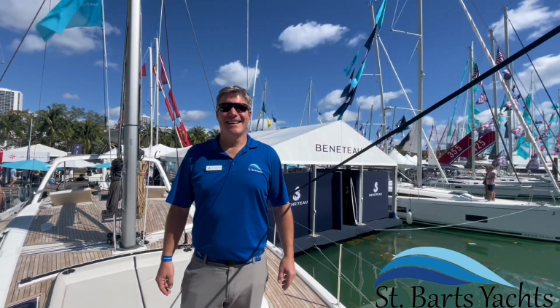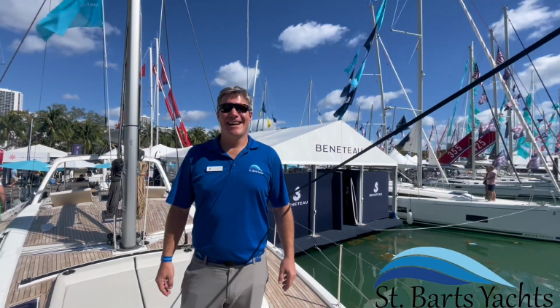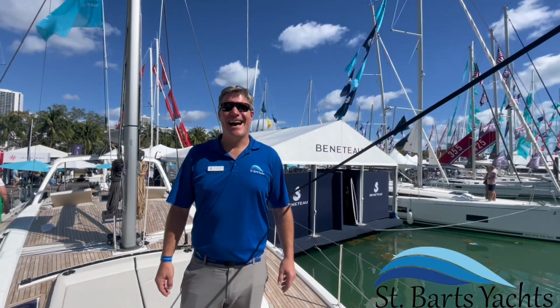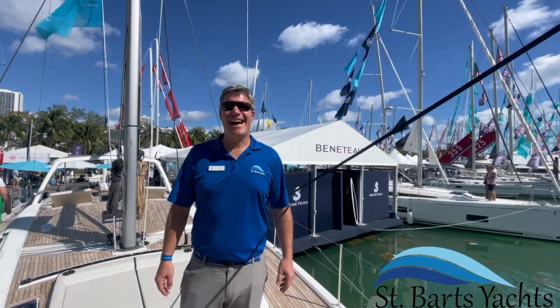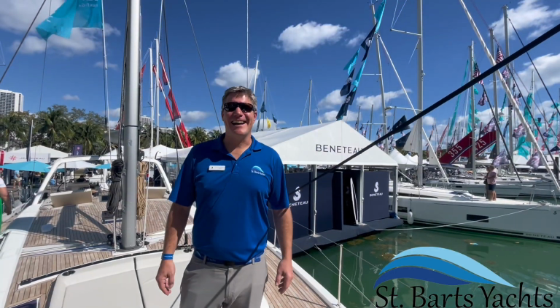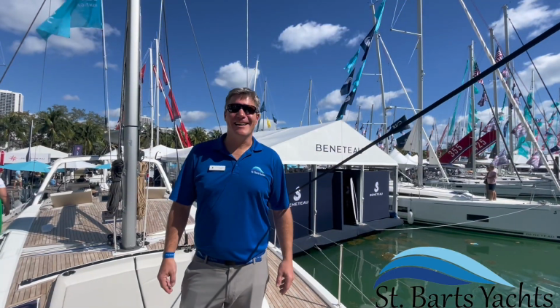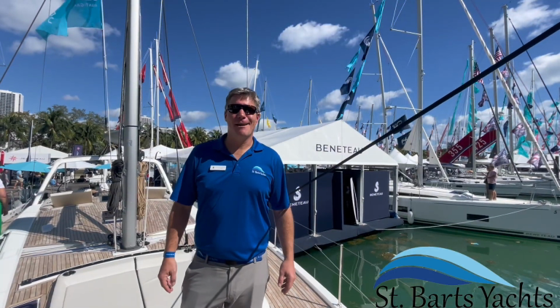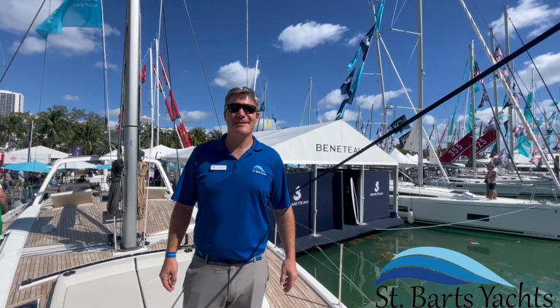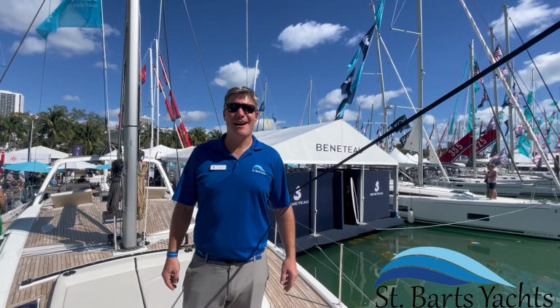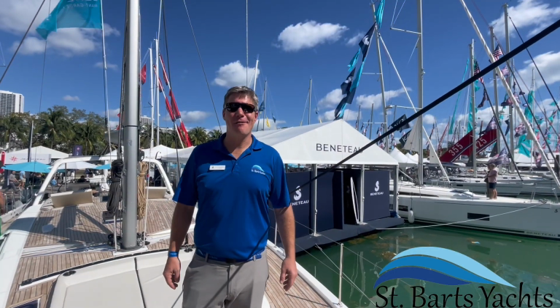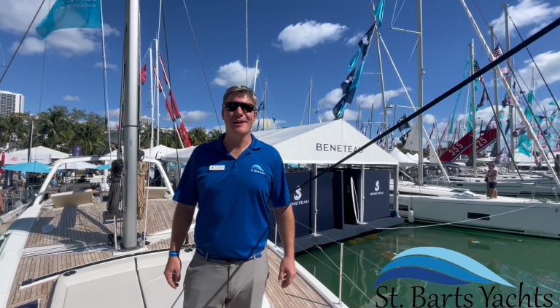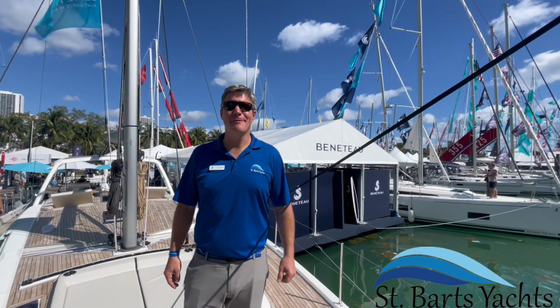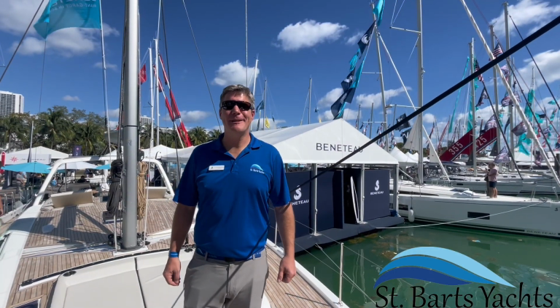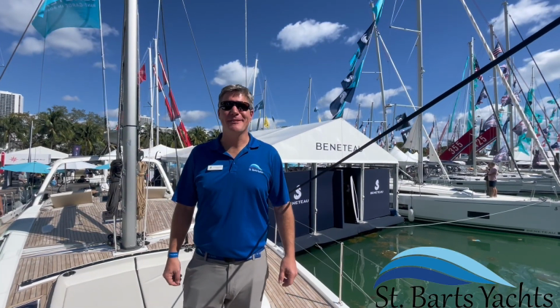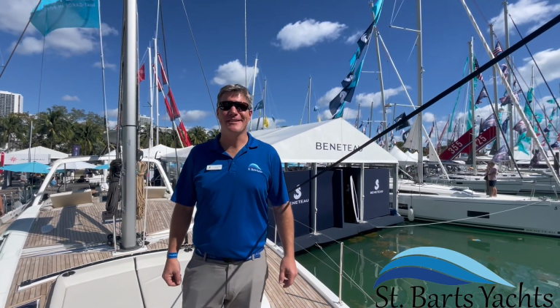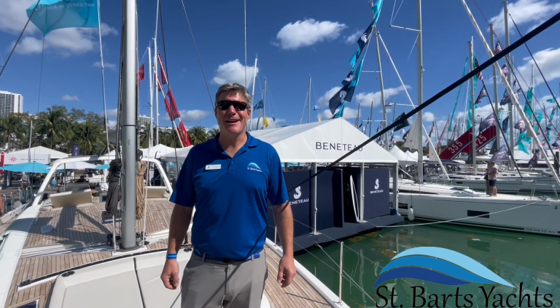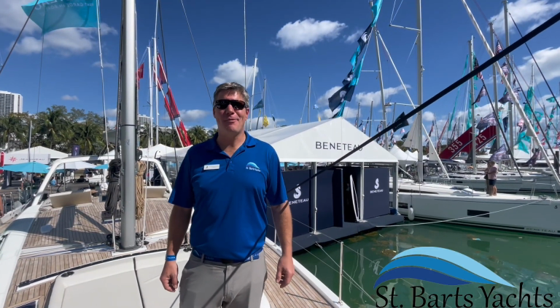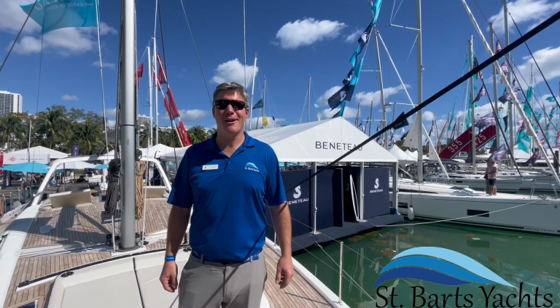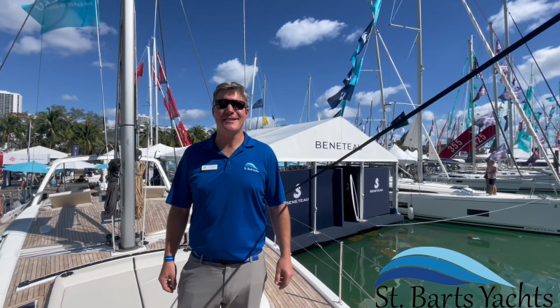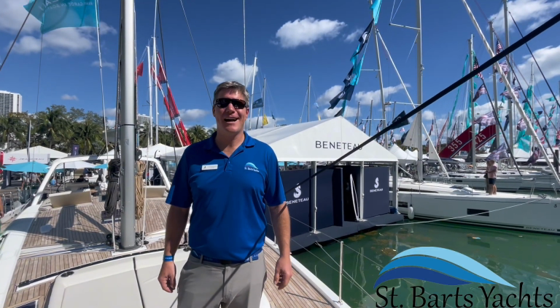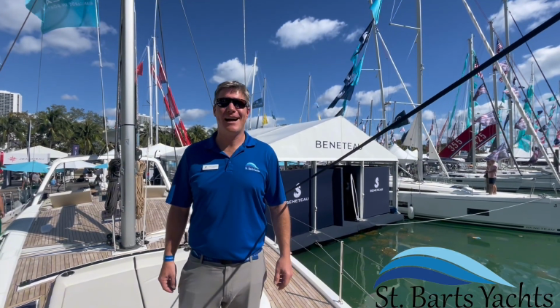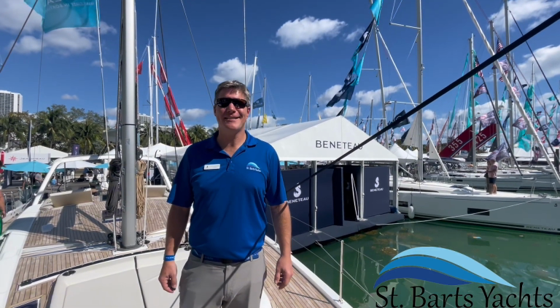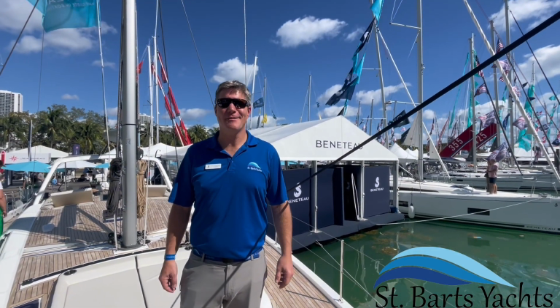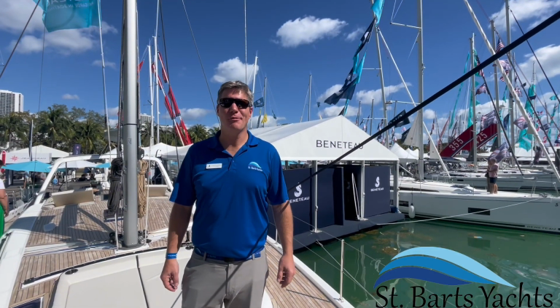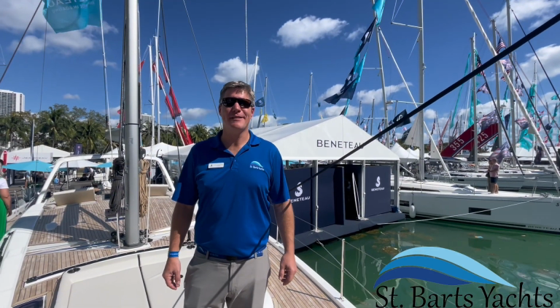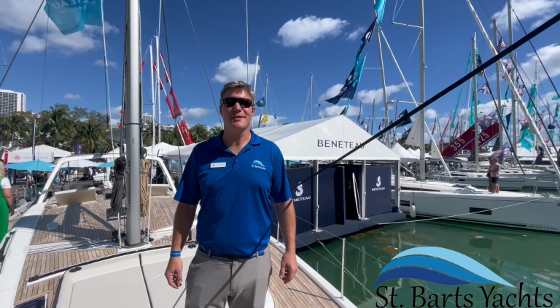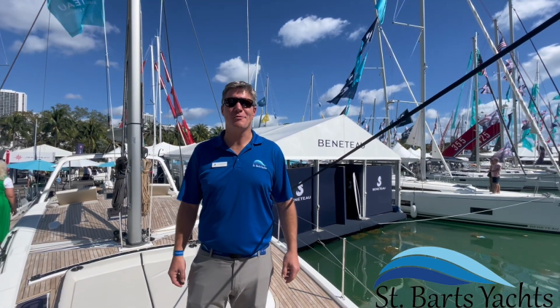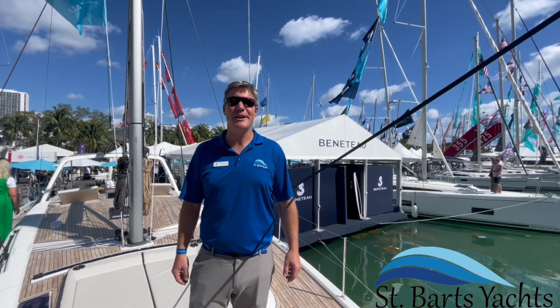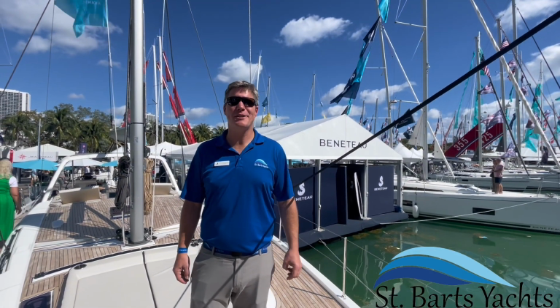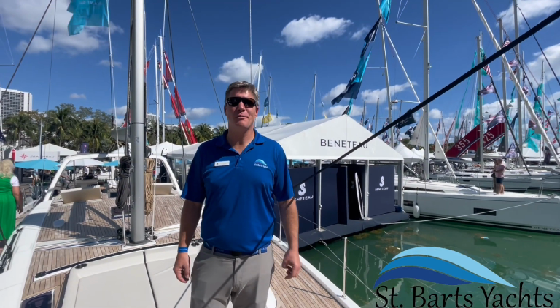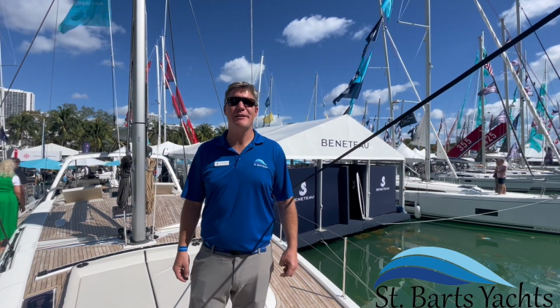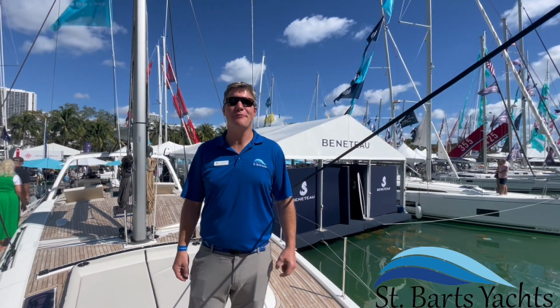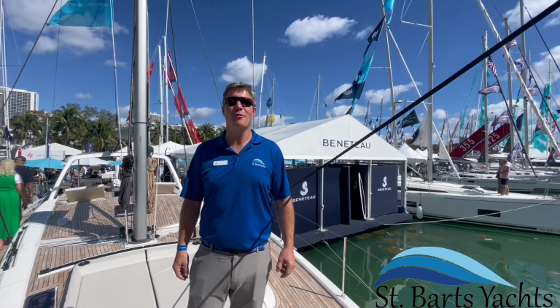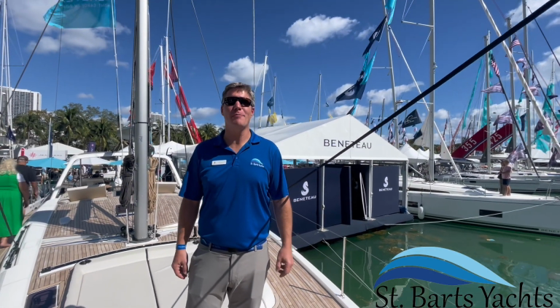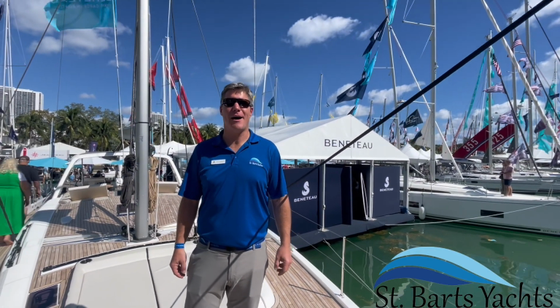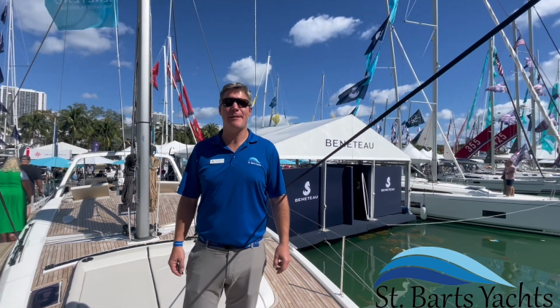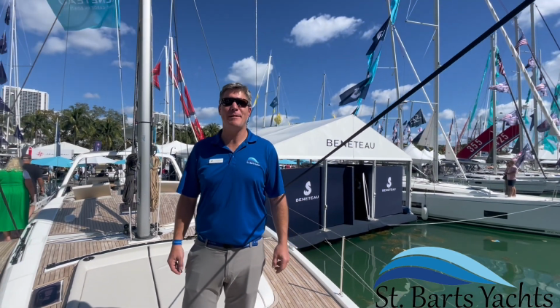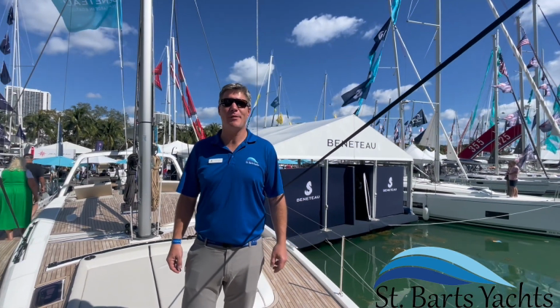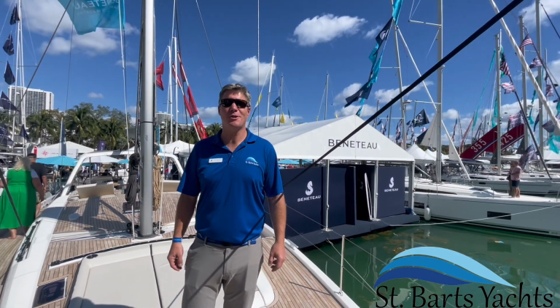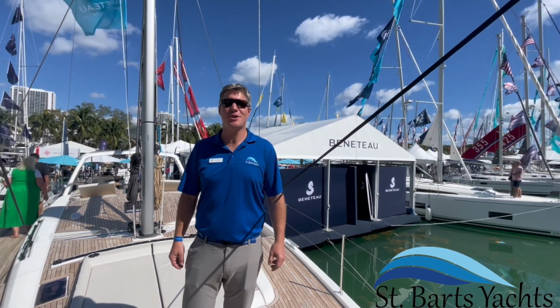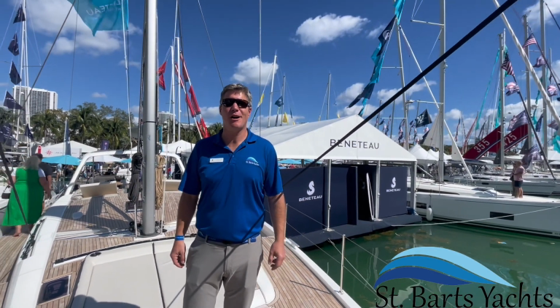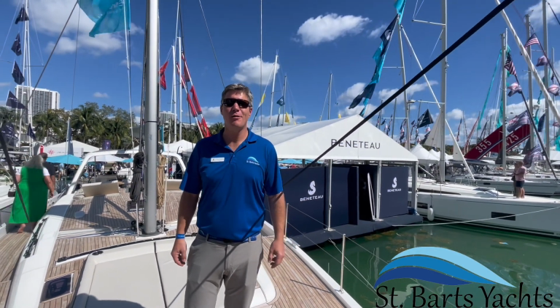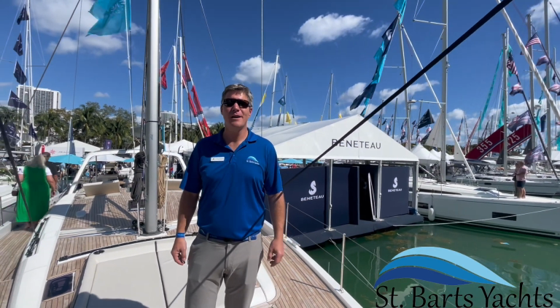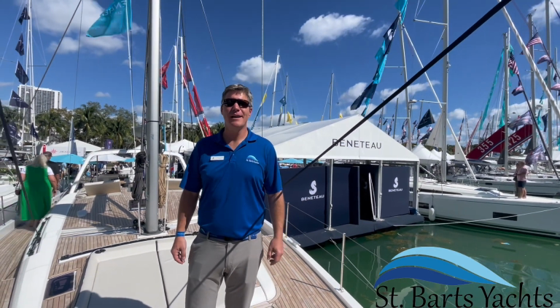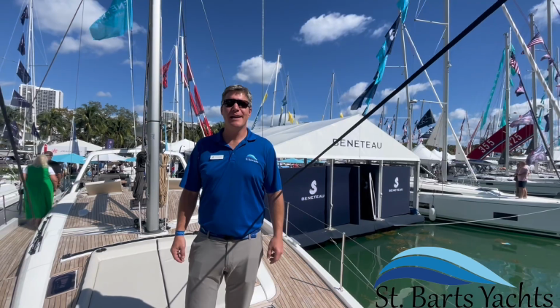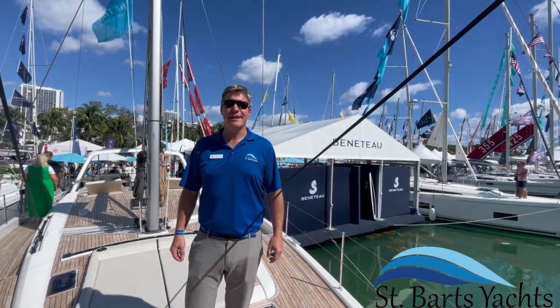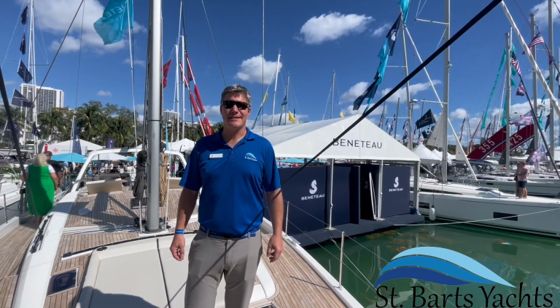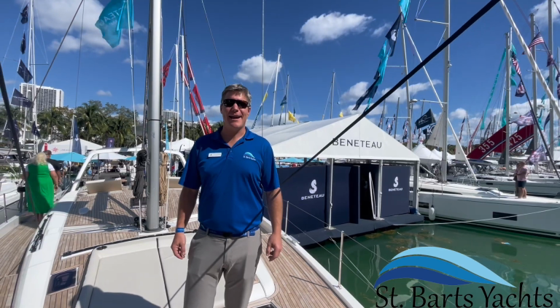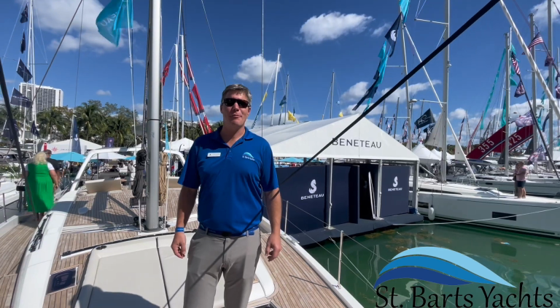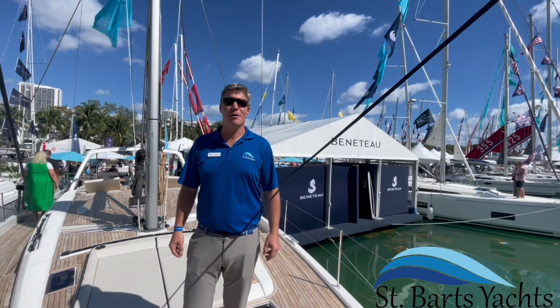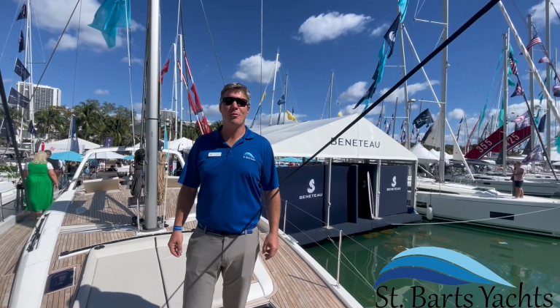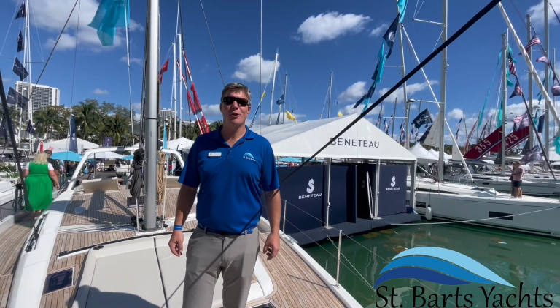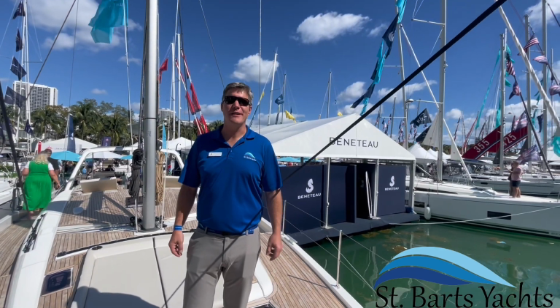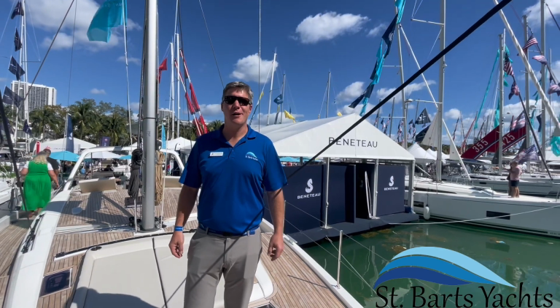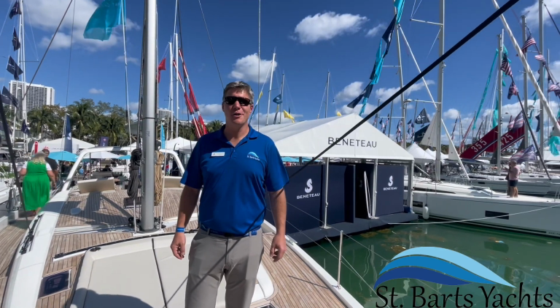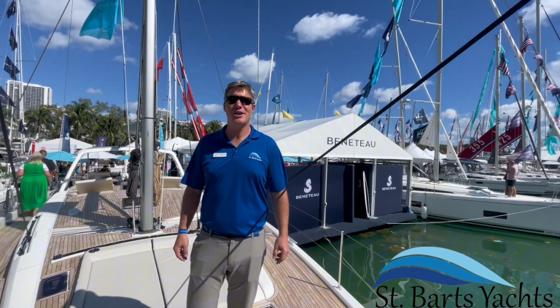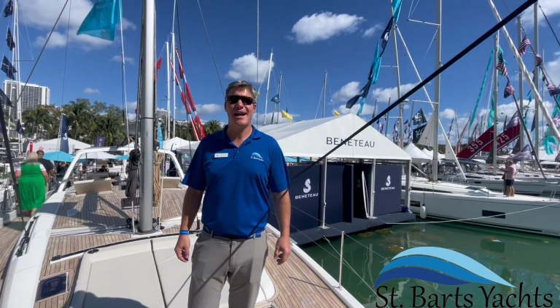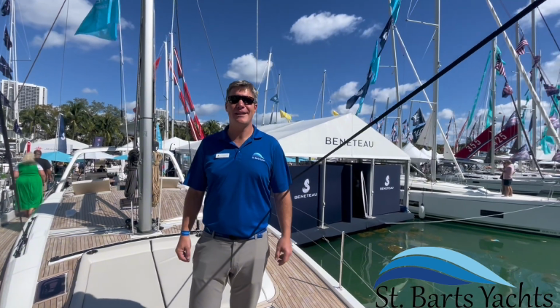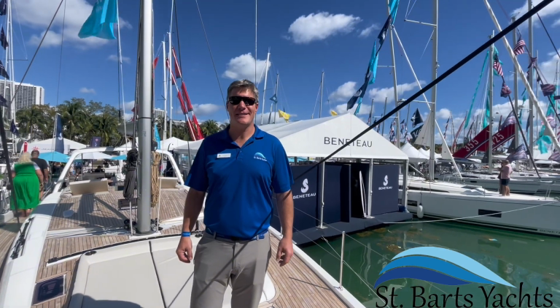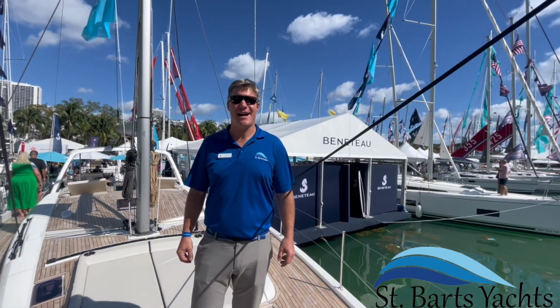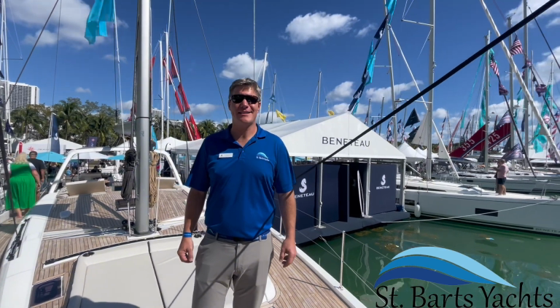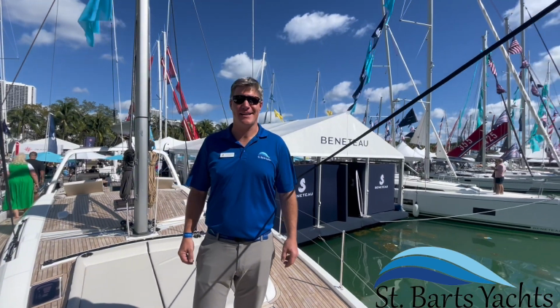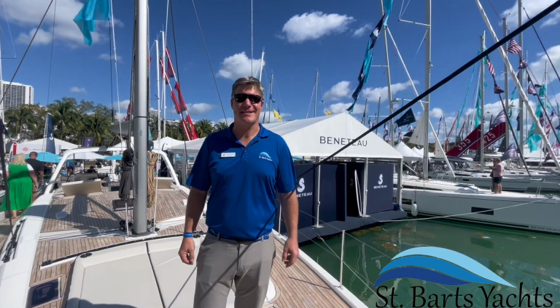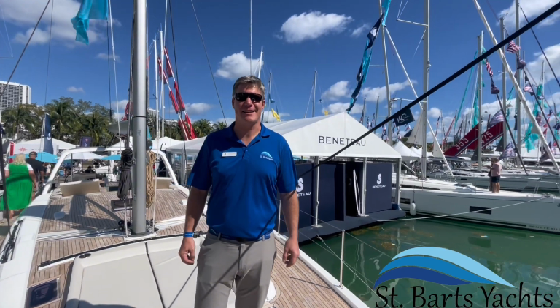Hi, I'm Scott Williman with St. Bart's Yachts, and we're at the 2024 Miami Boat Show. Today we're aboard the Oceanus Yacht 60.